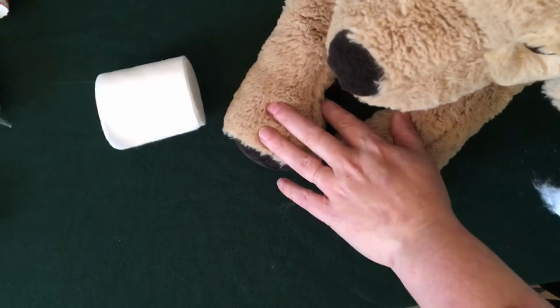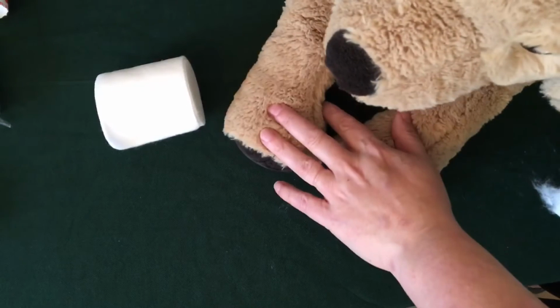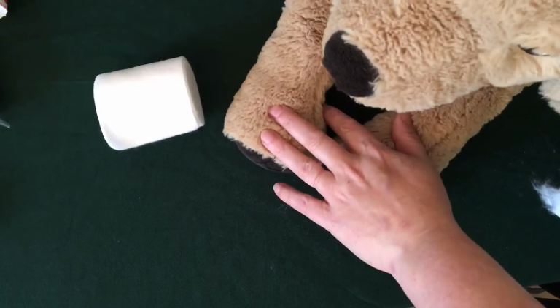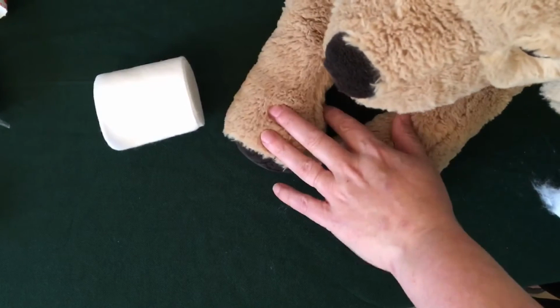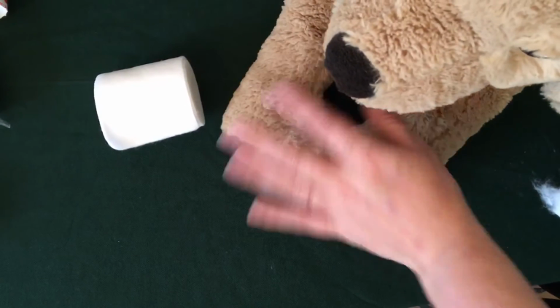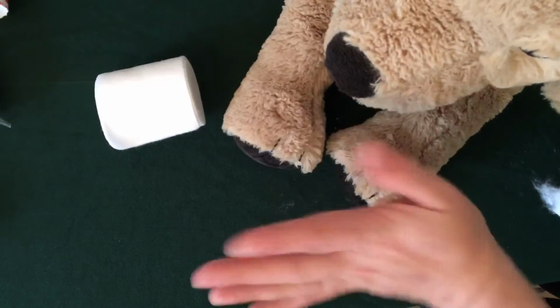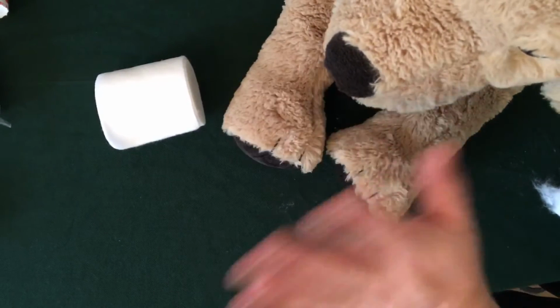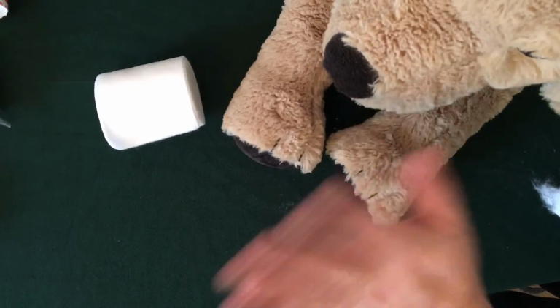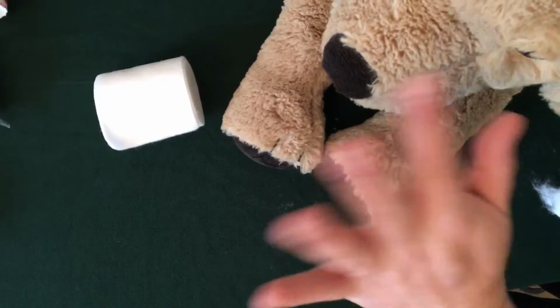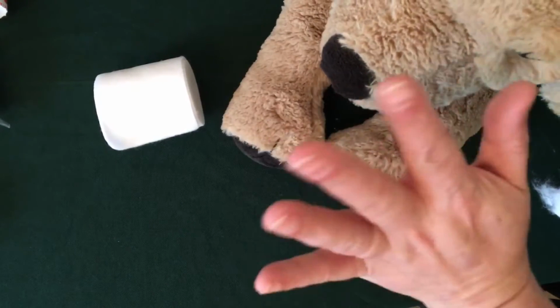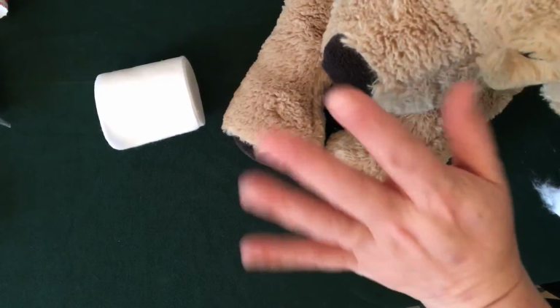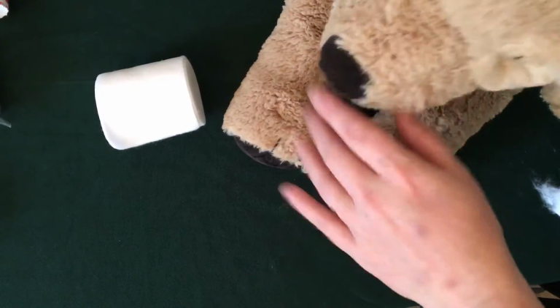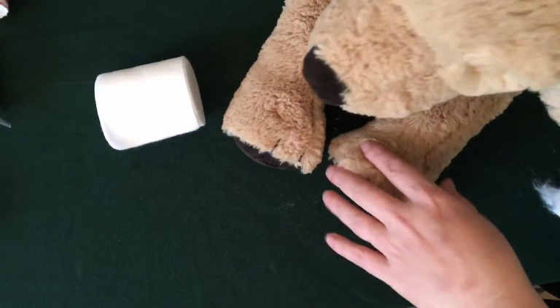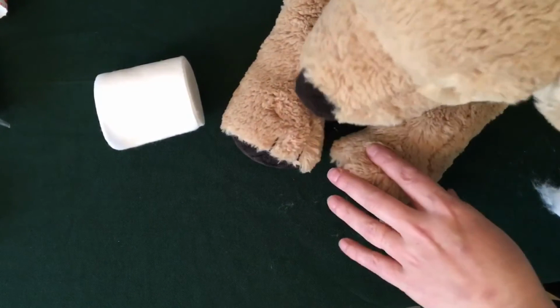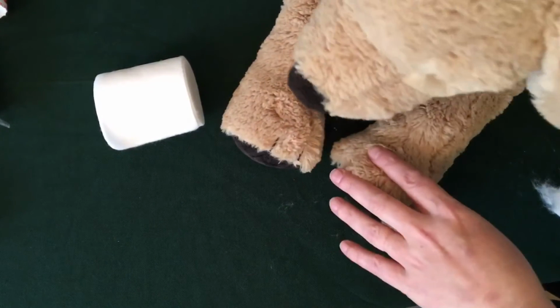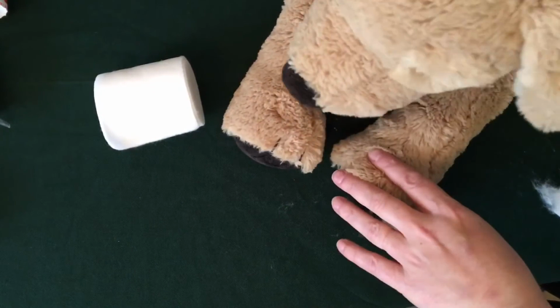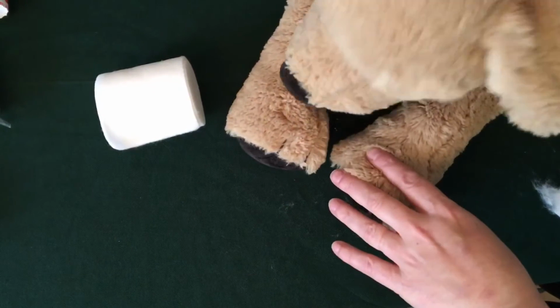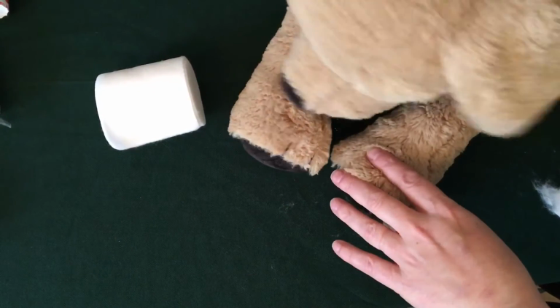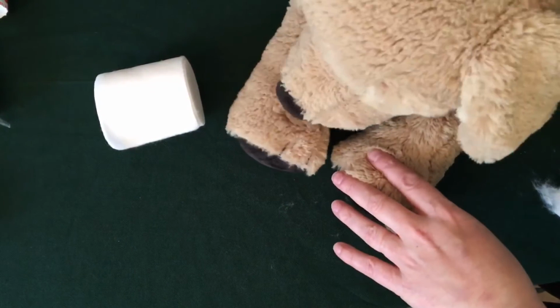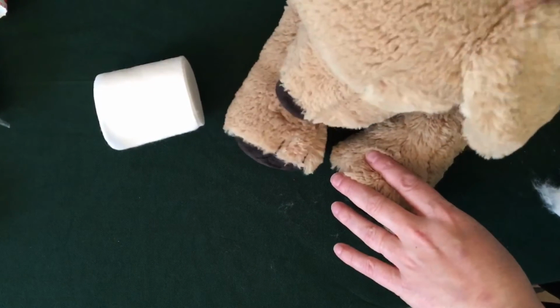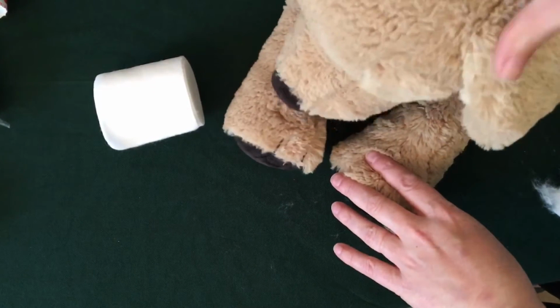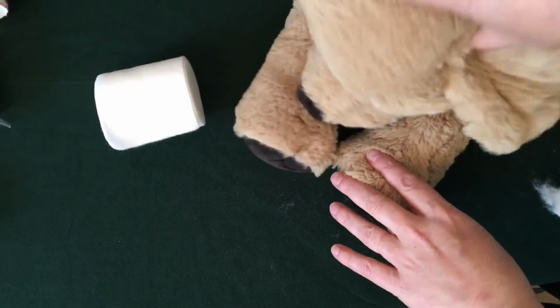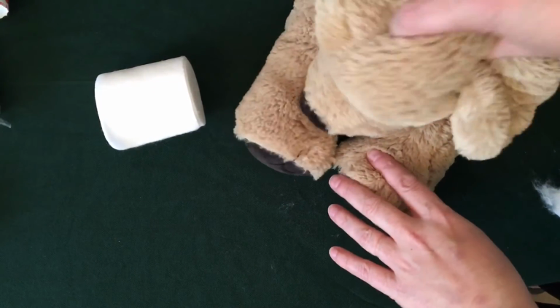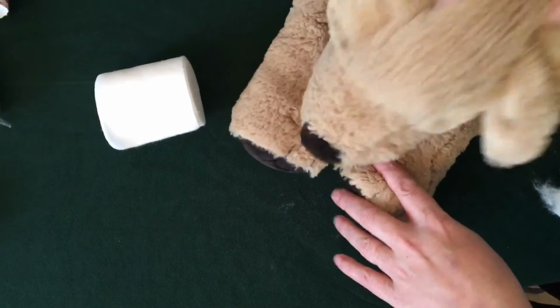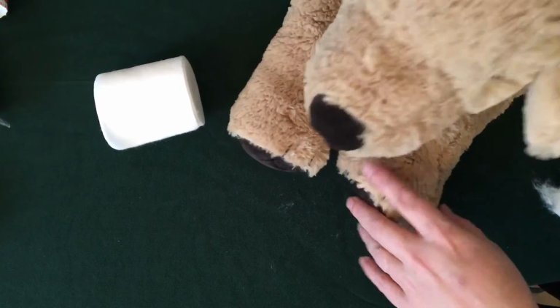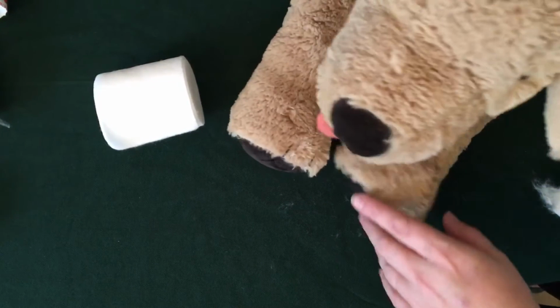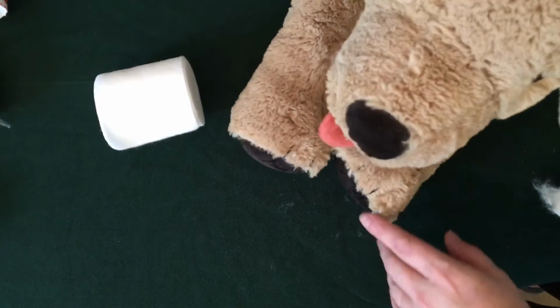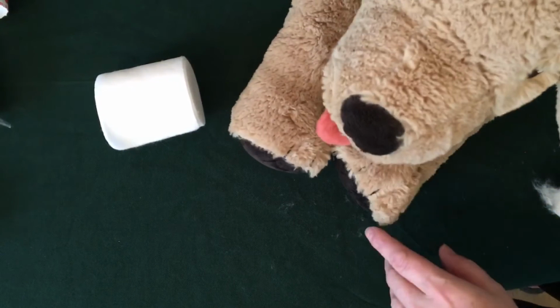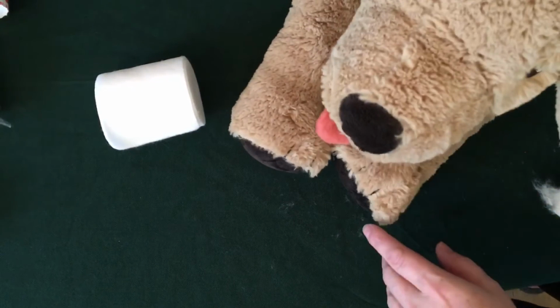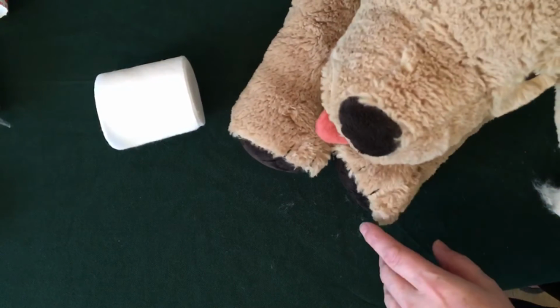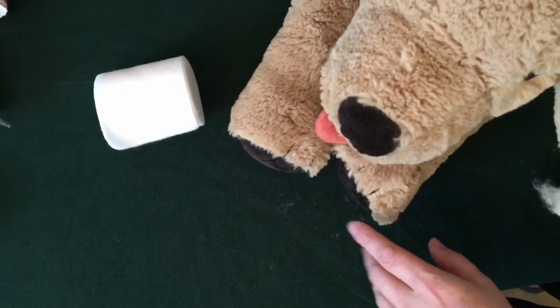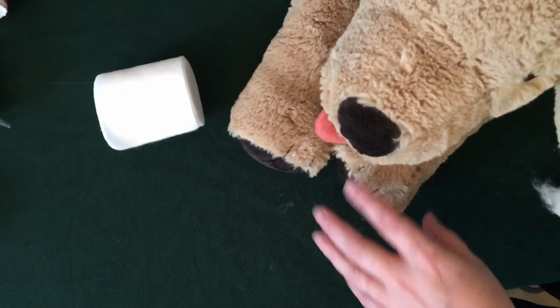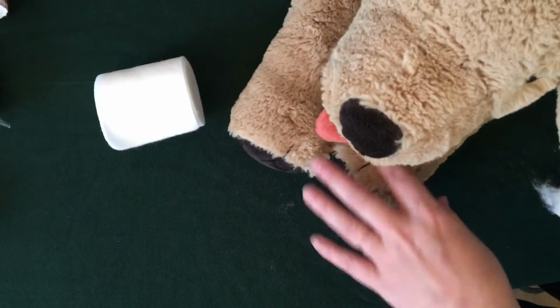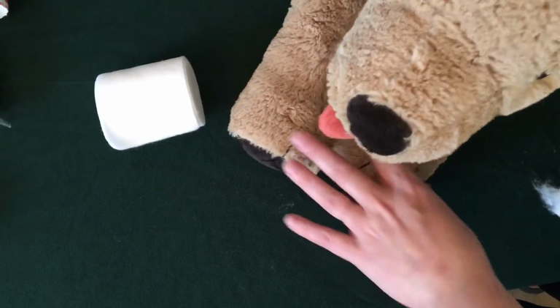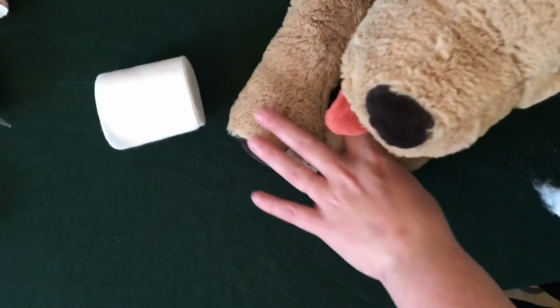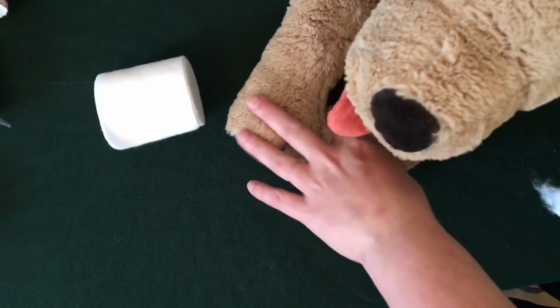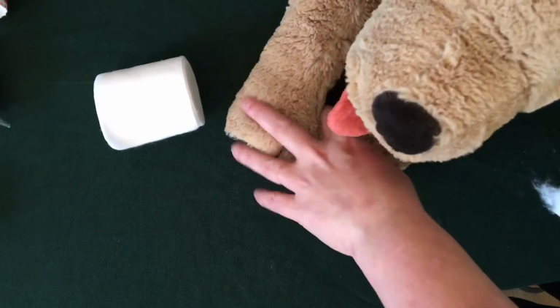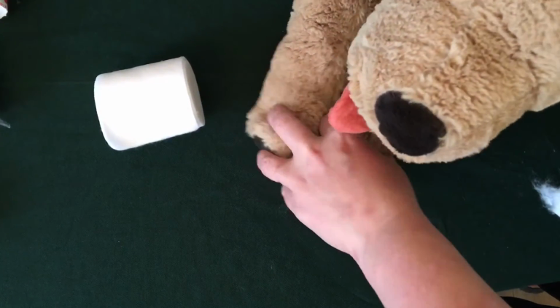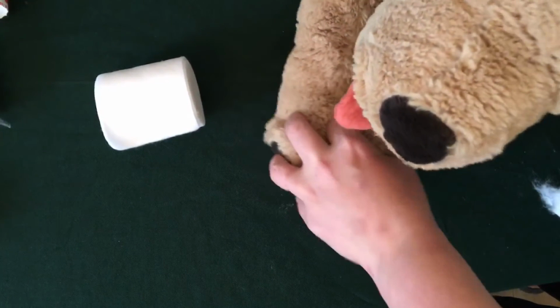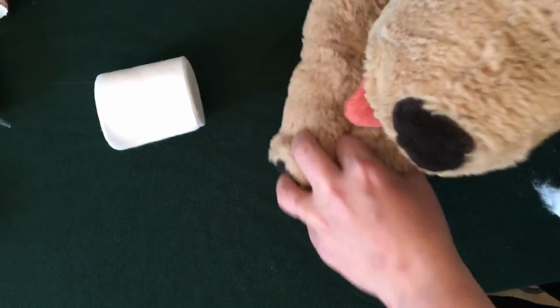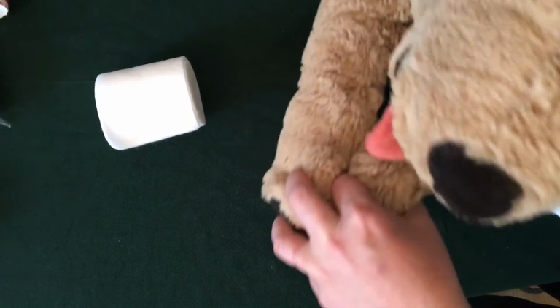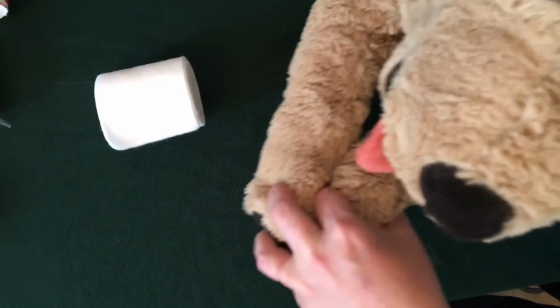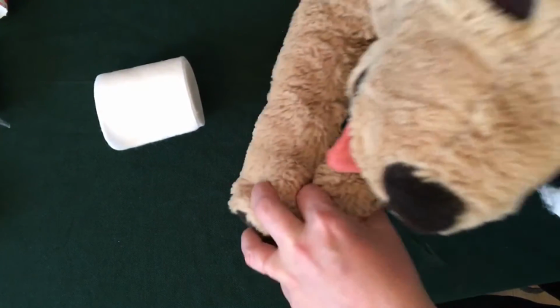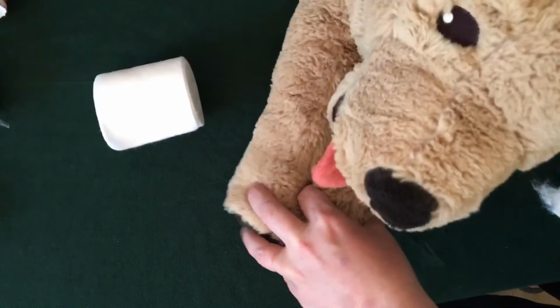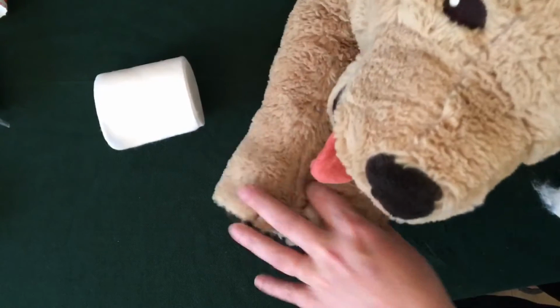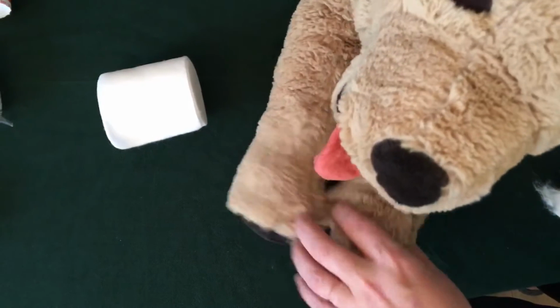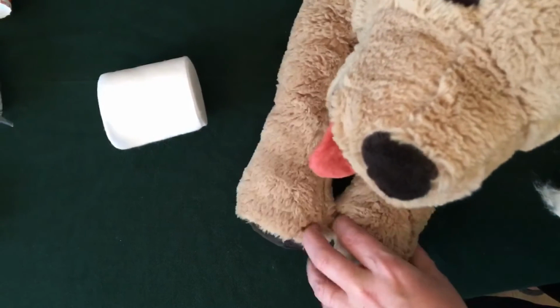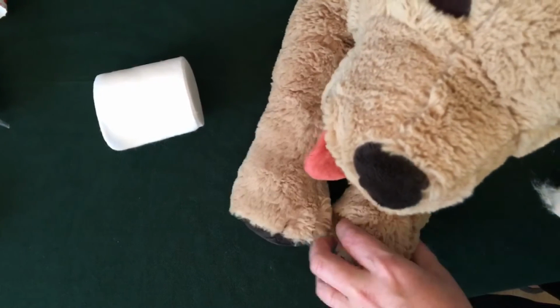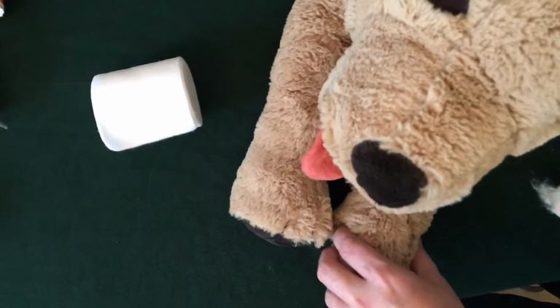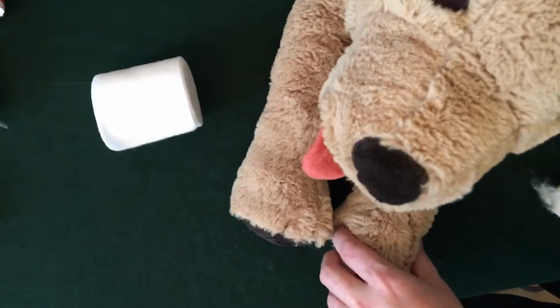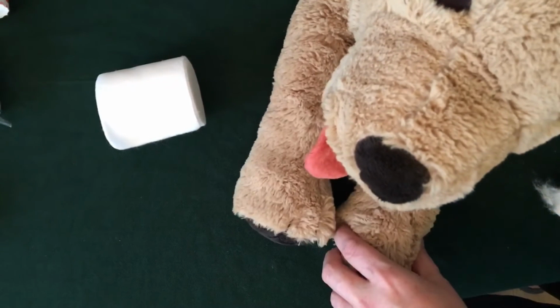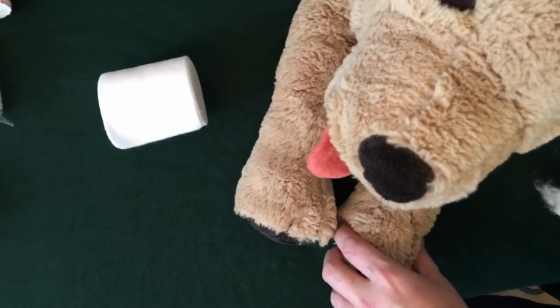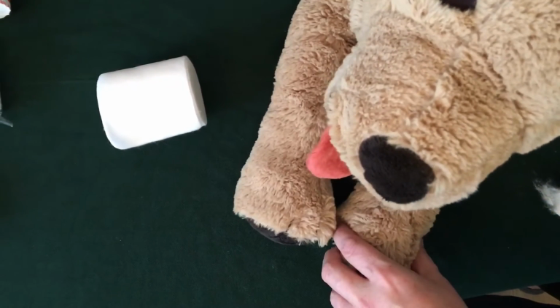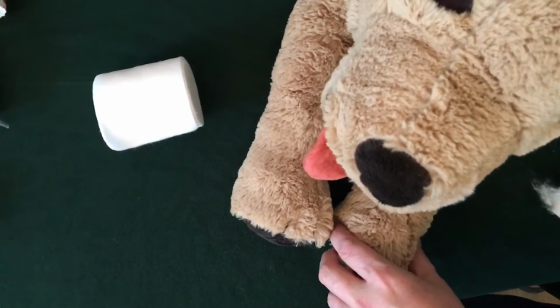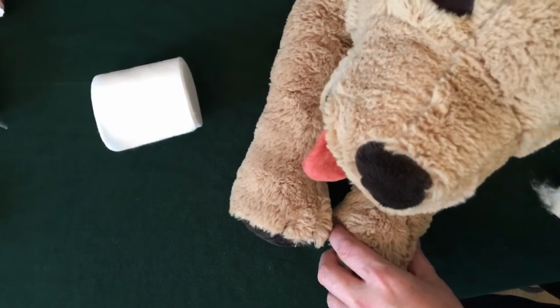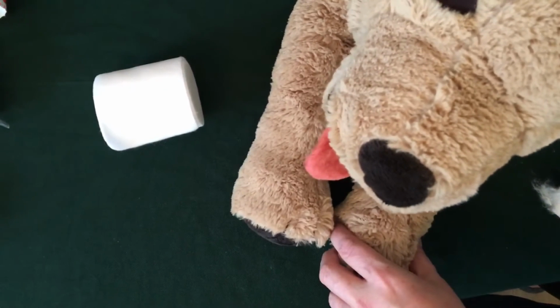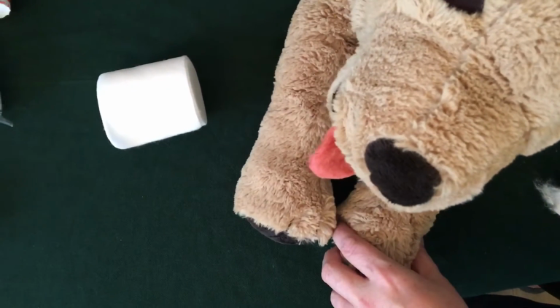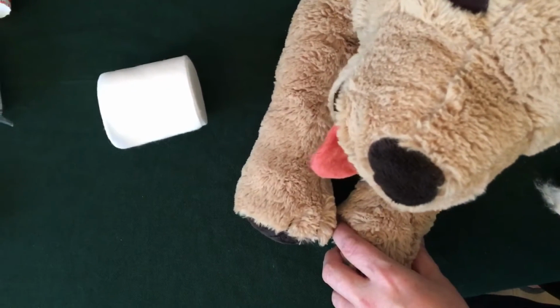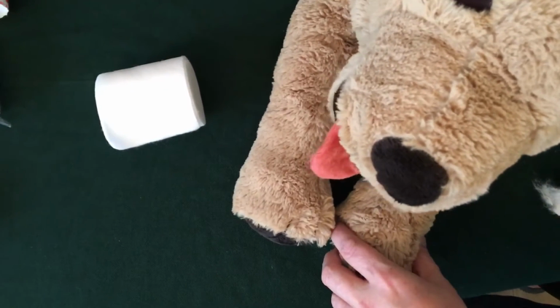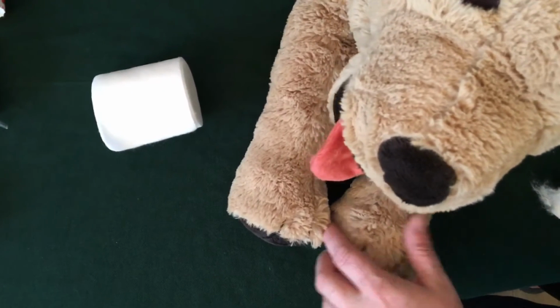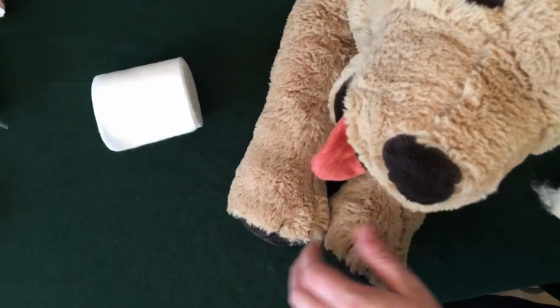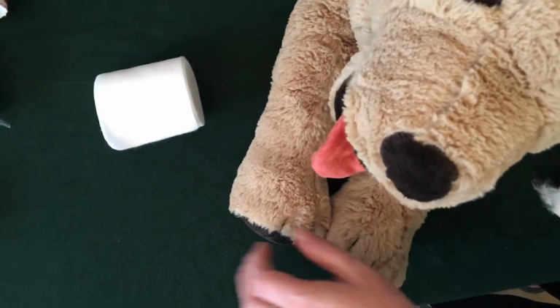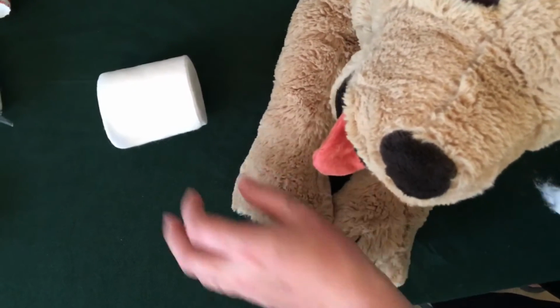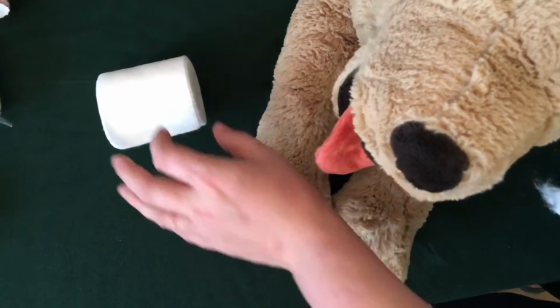Hi everyone, it's Jane RVN, your Swedish friend here again. He might have a little problem and he might need a little bit of bandage.